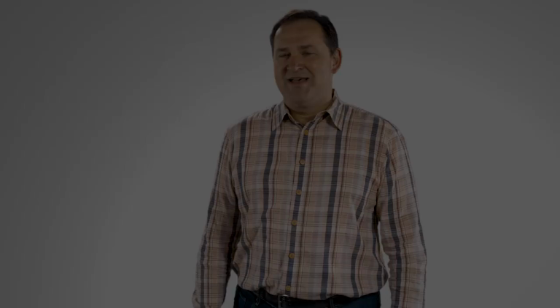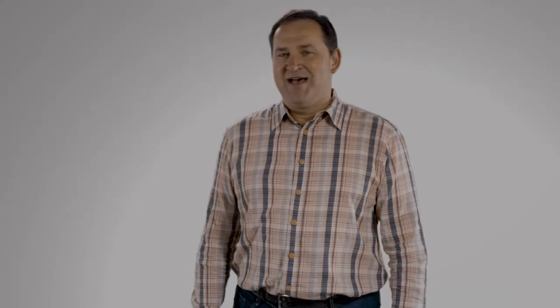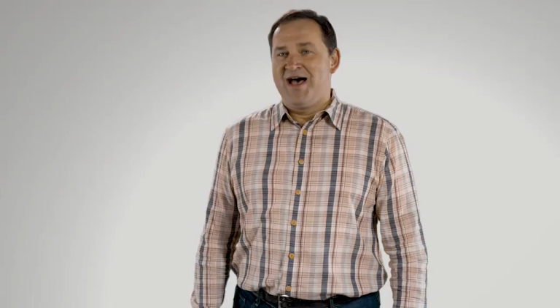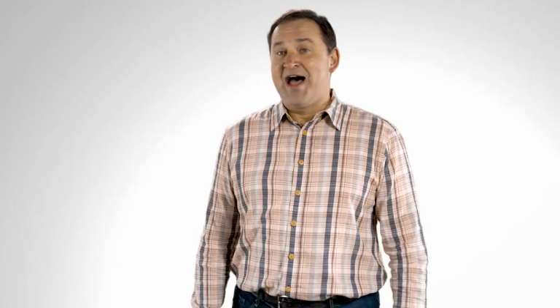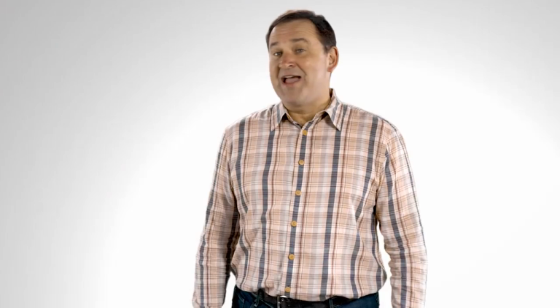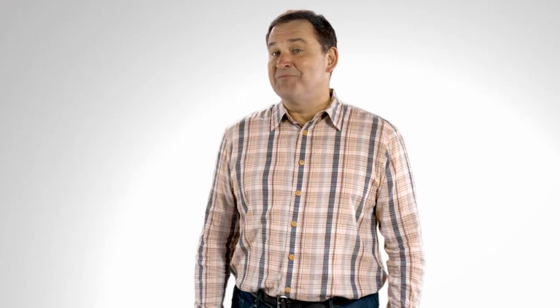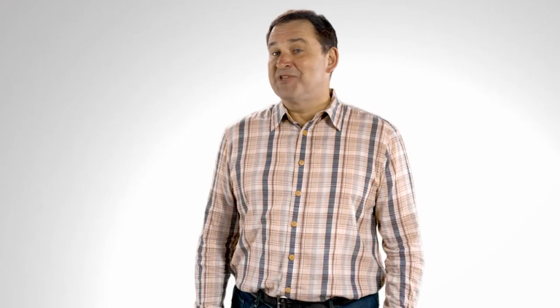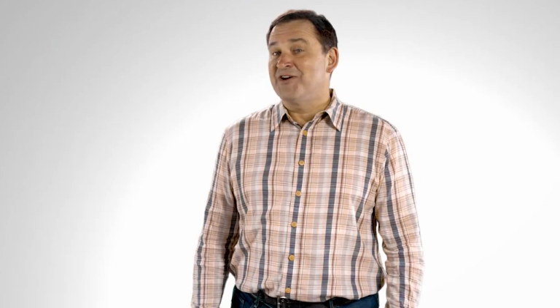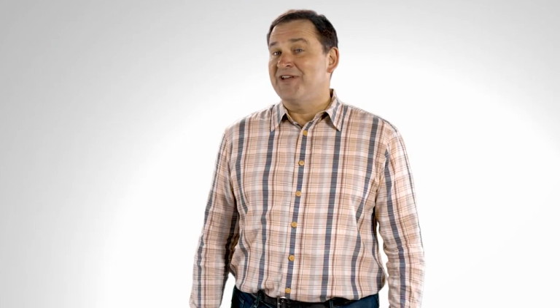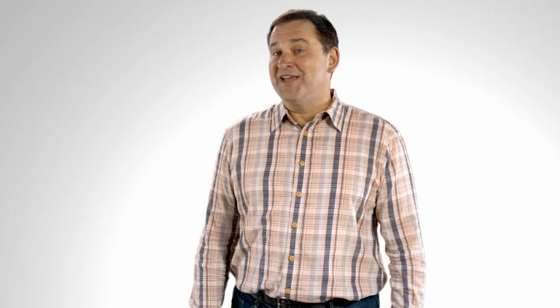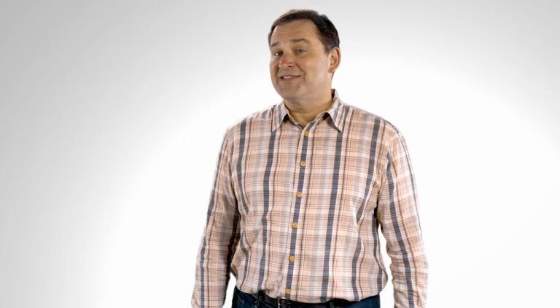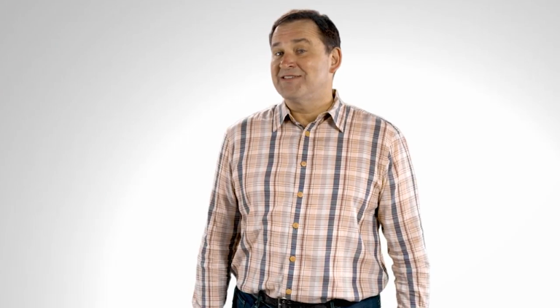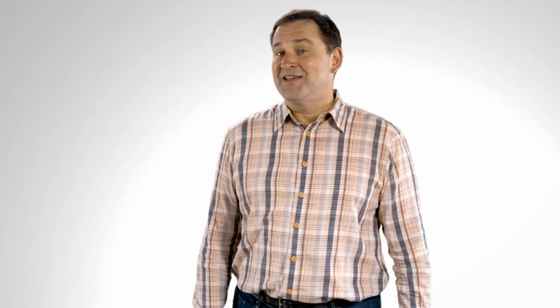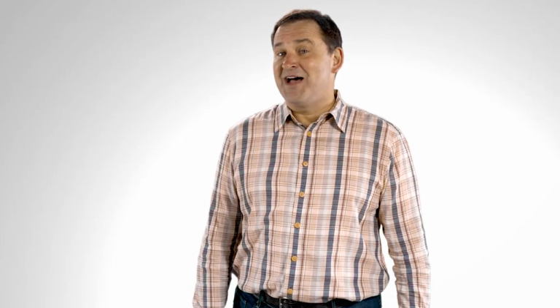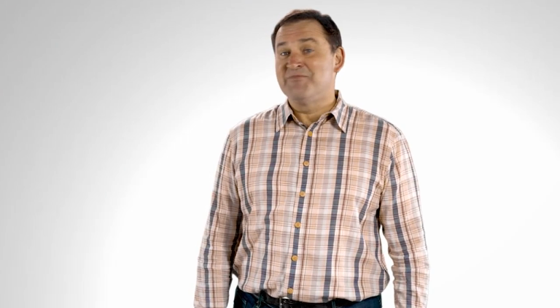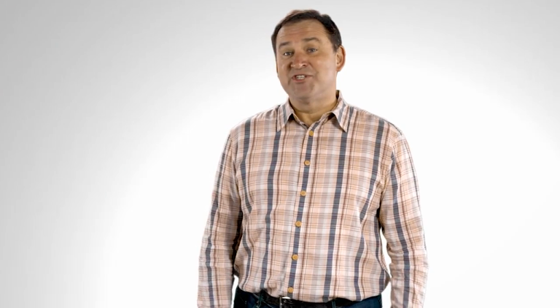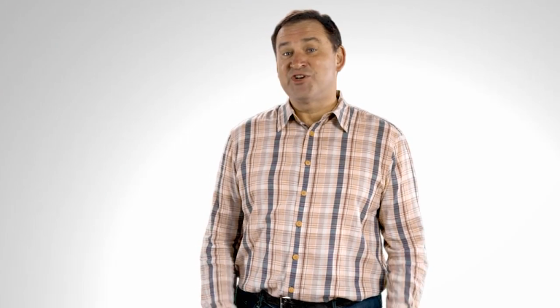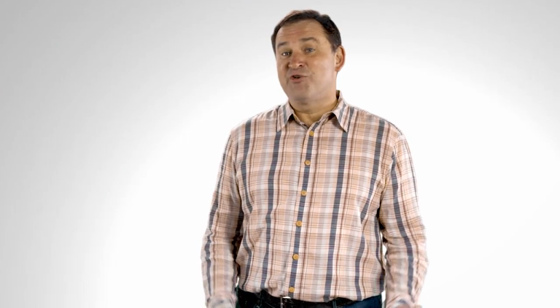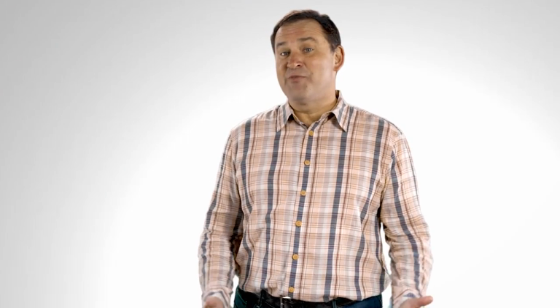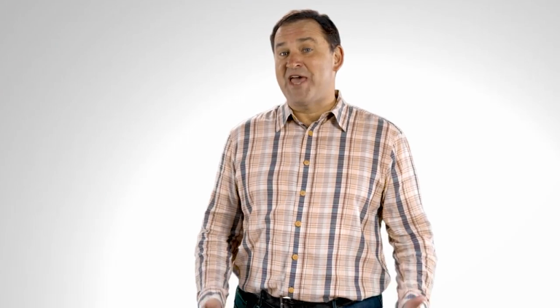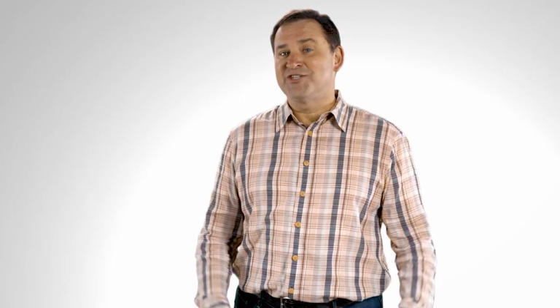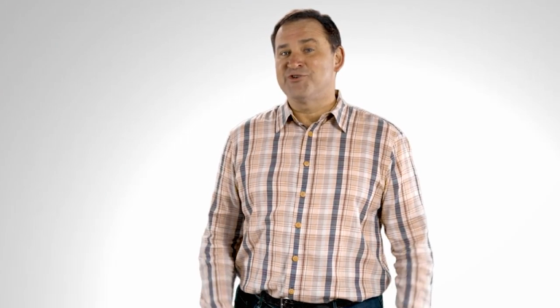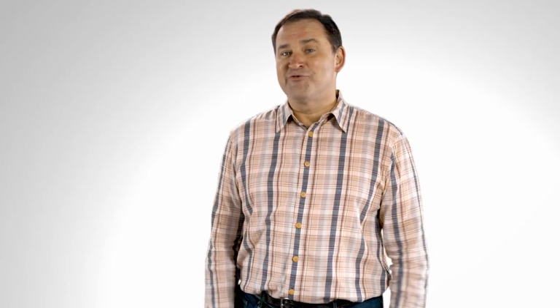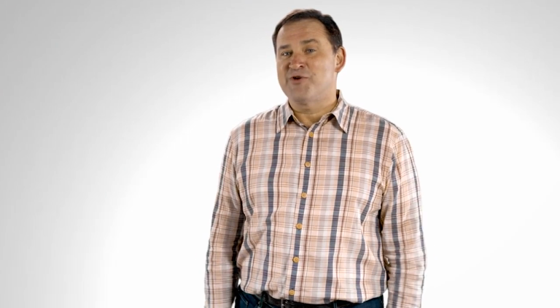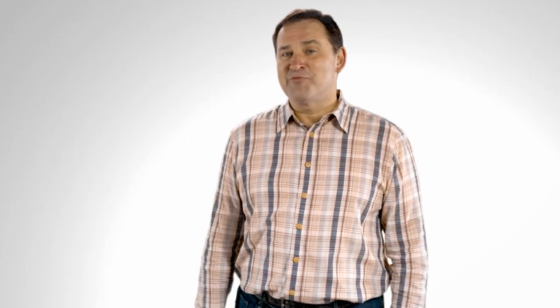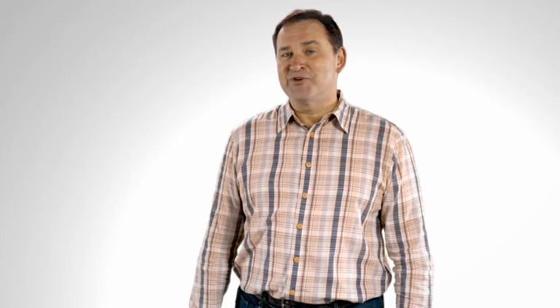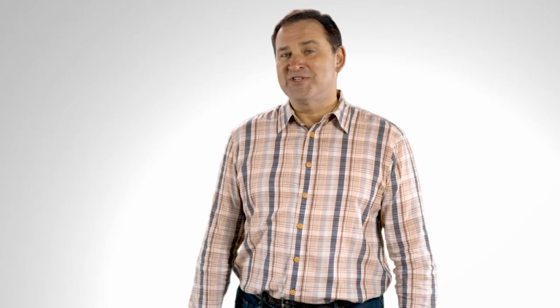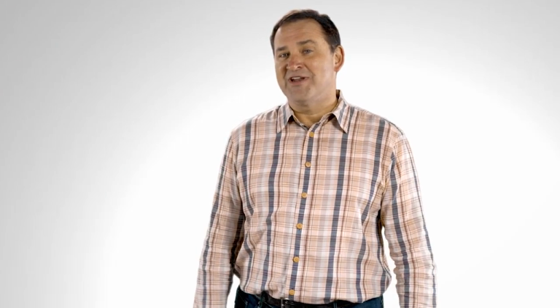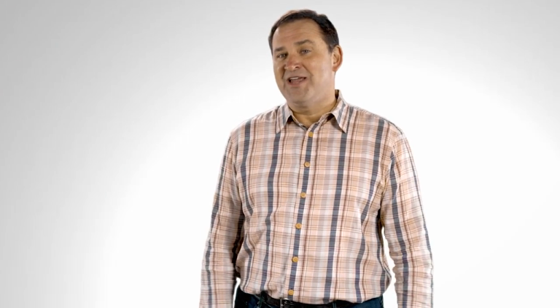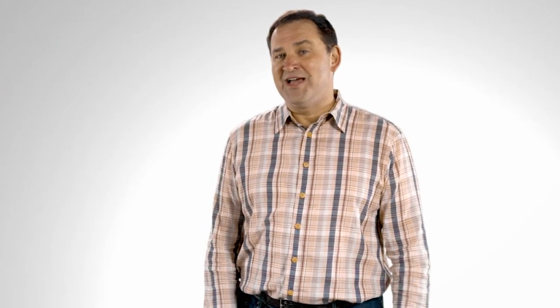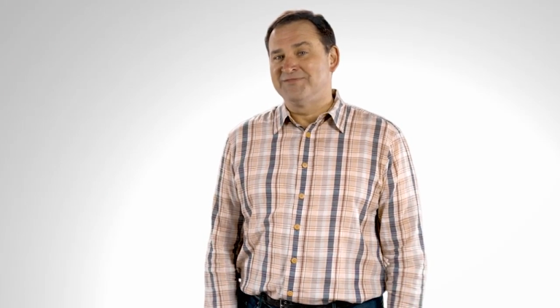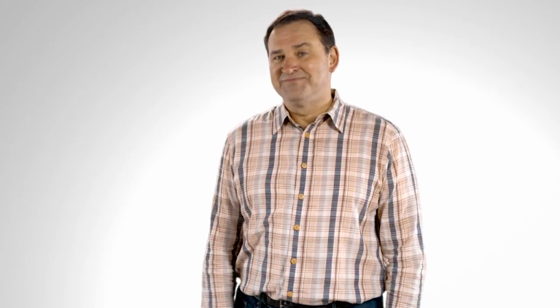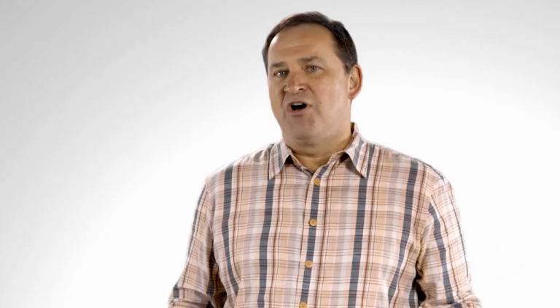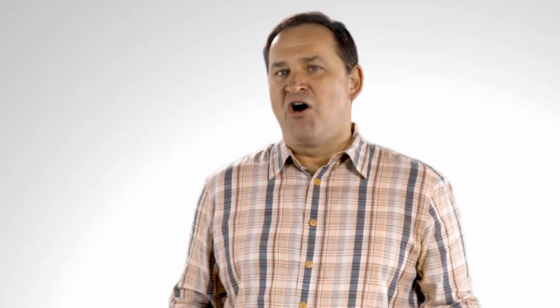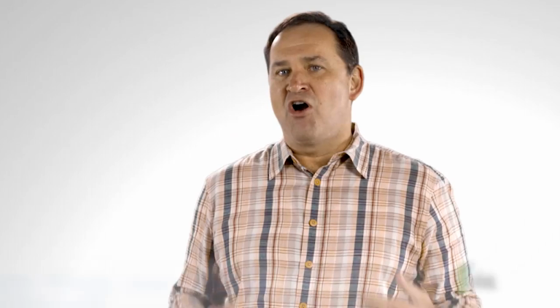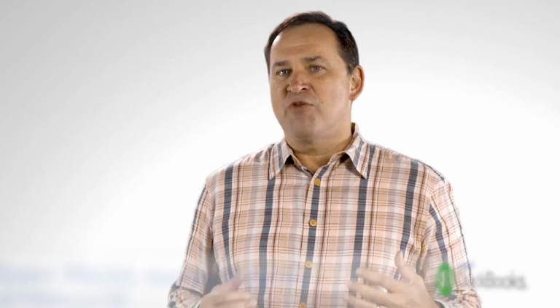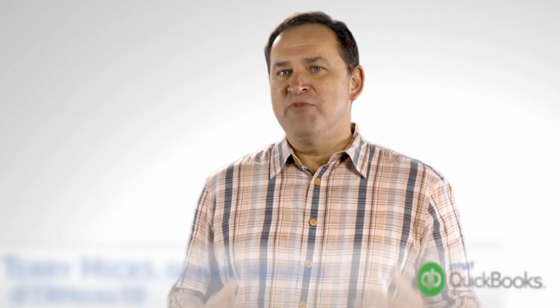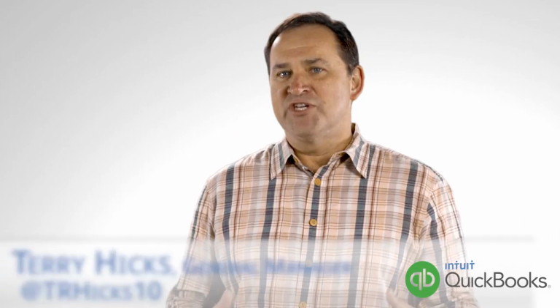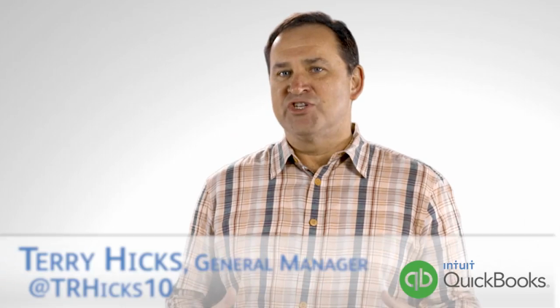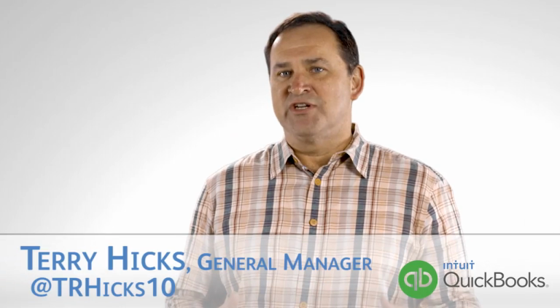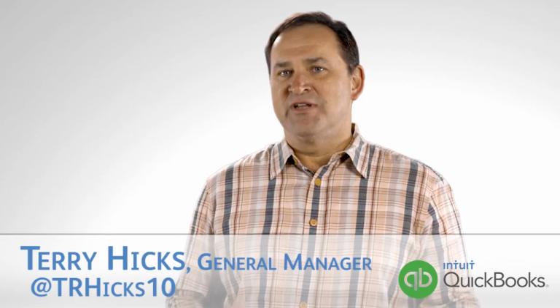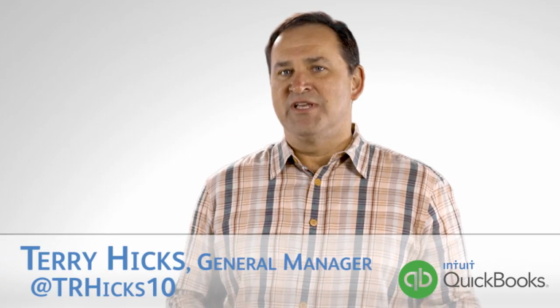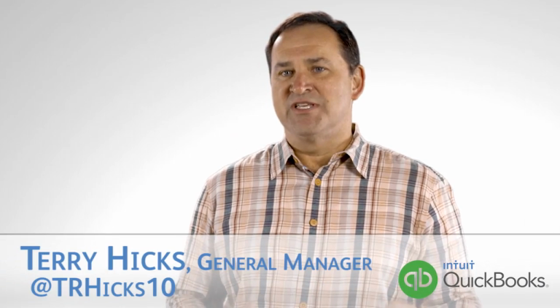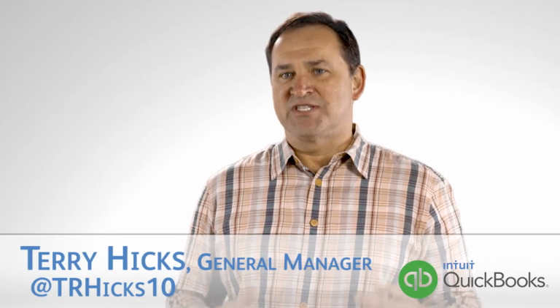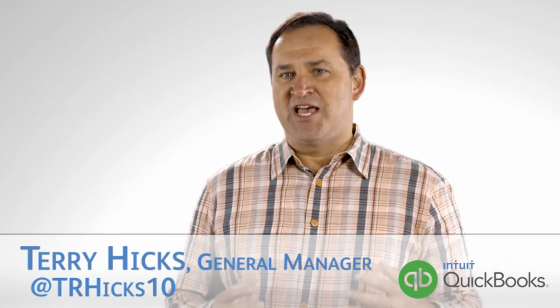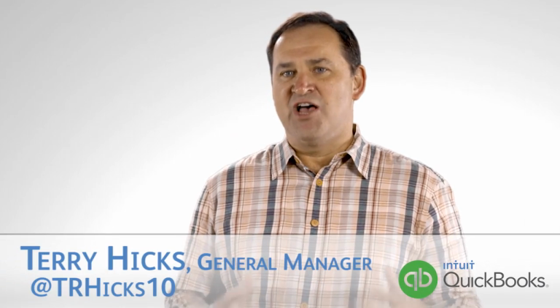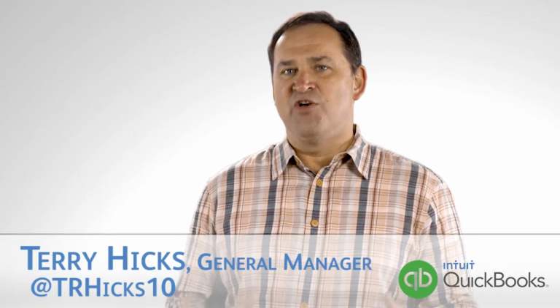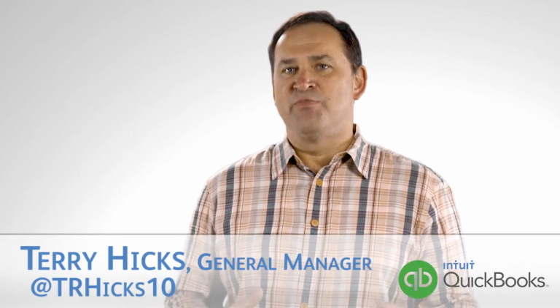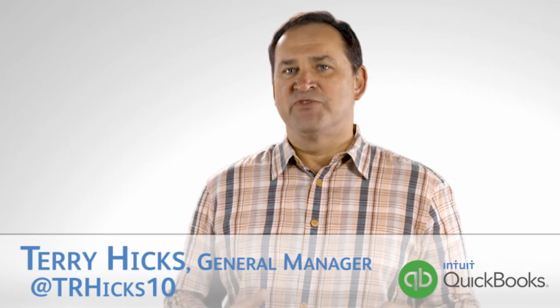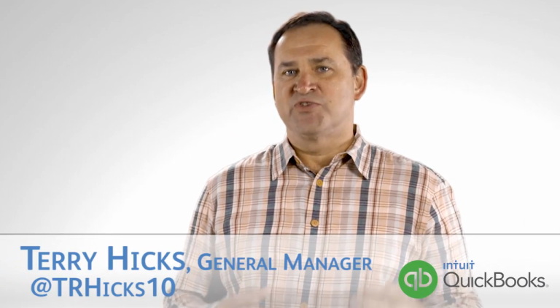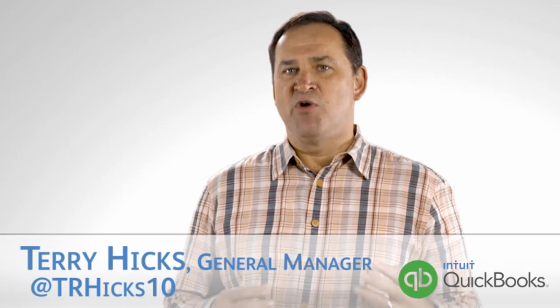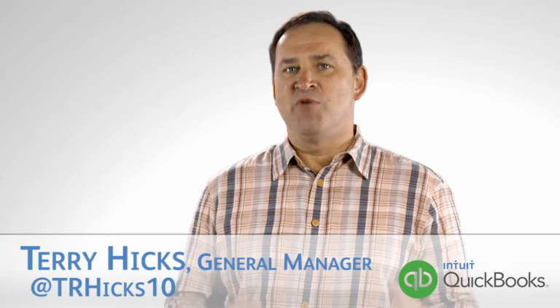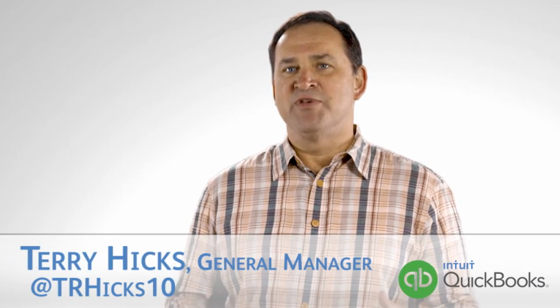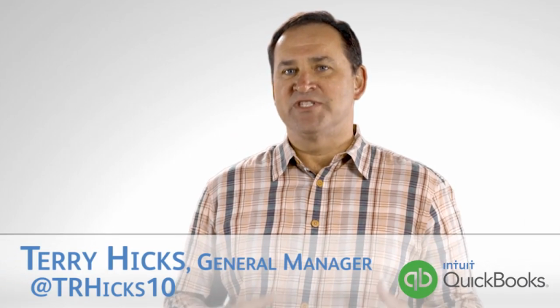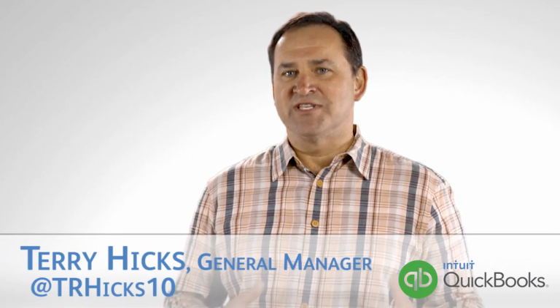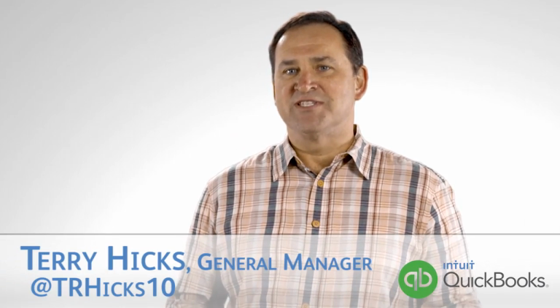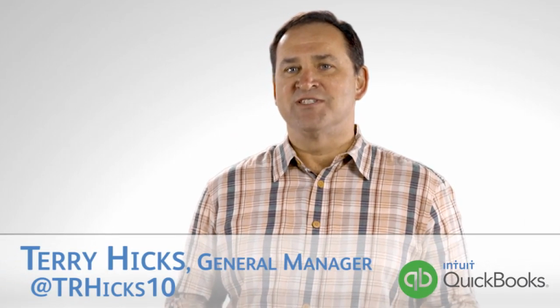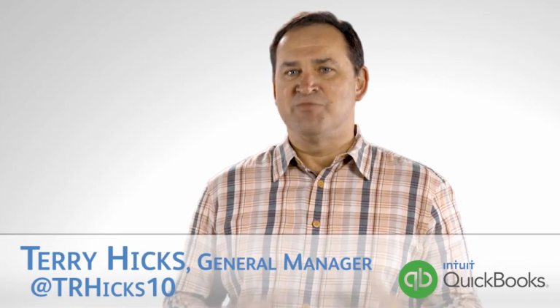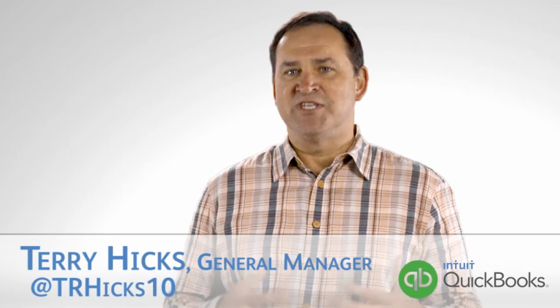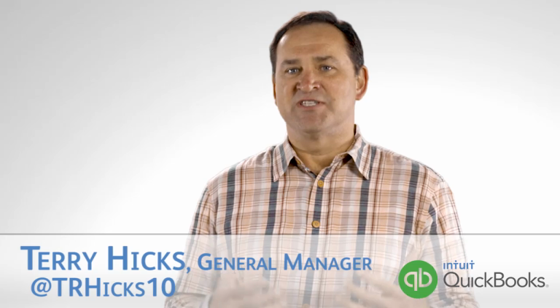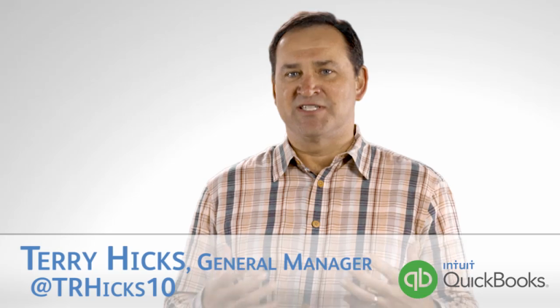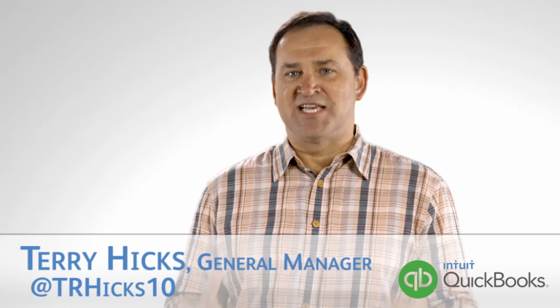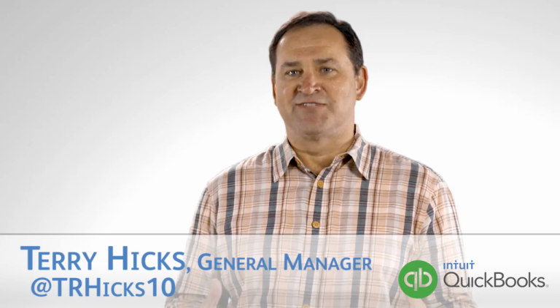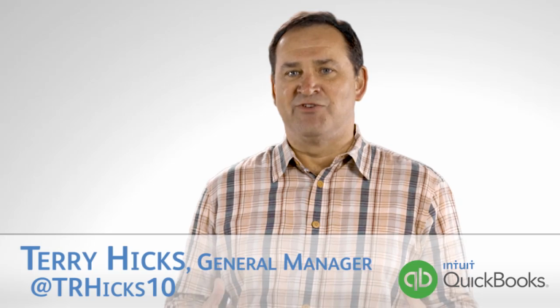Hi, I'm Terry Hicks. I'm the general manager of QuickBooks Online. Our mission is to help small businesses be successful.